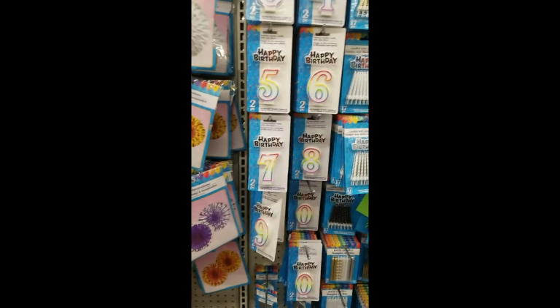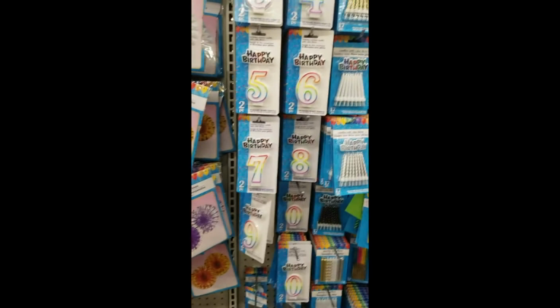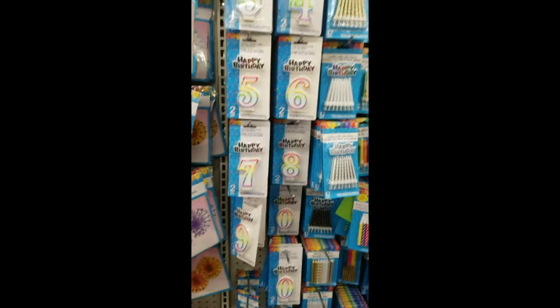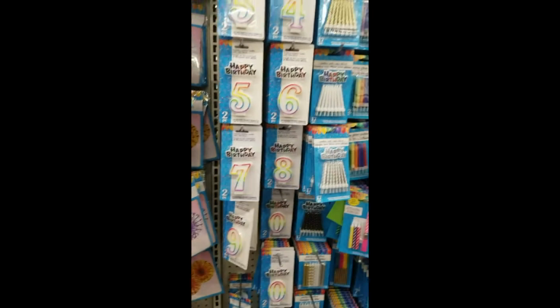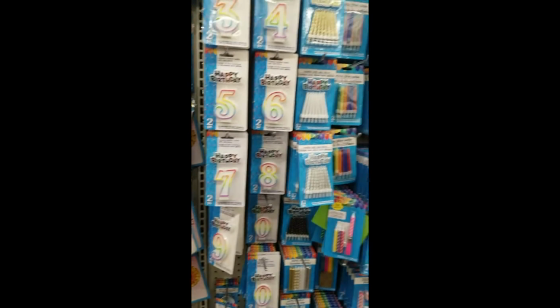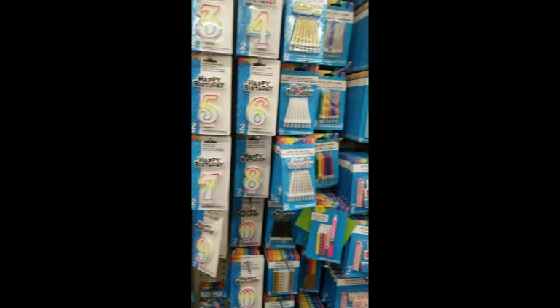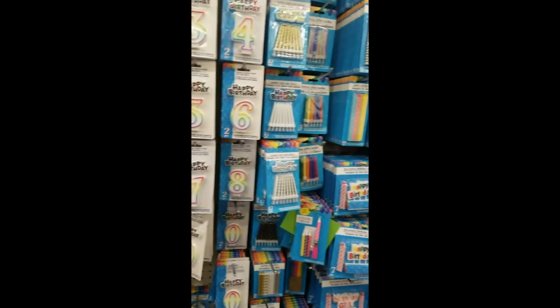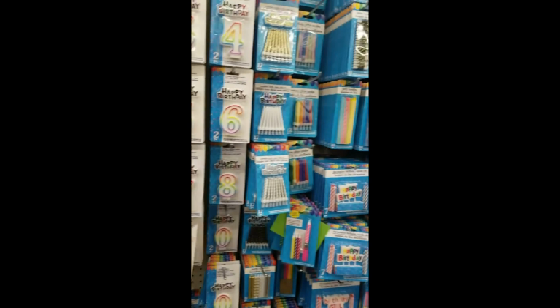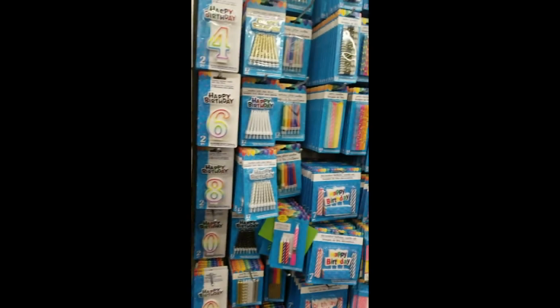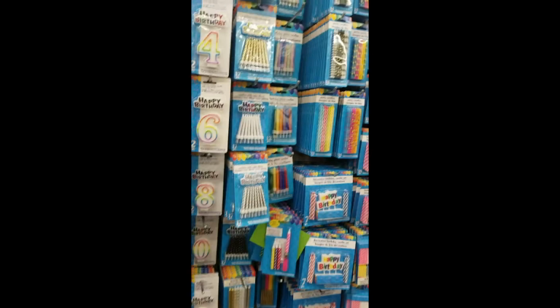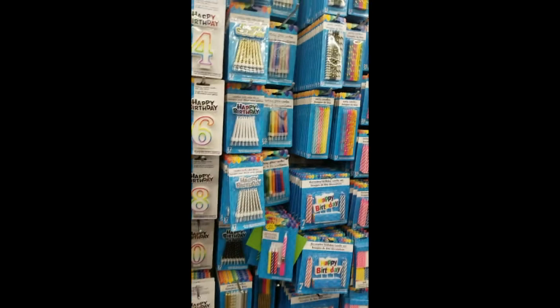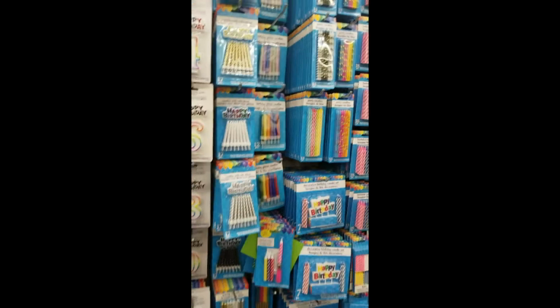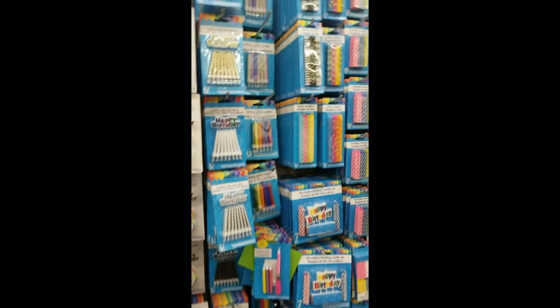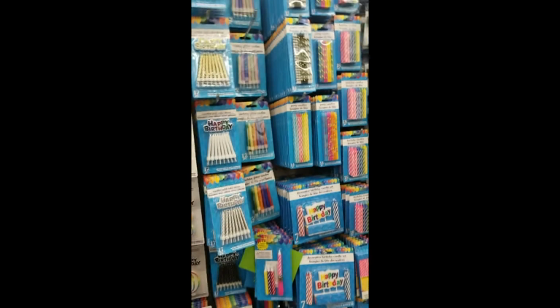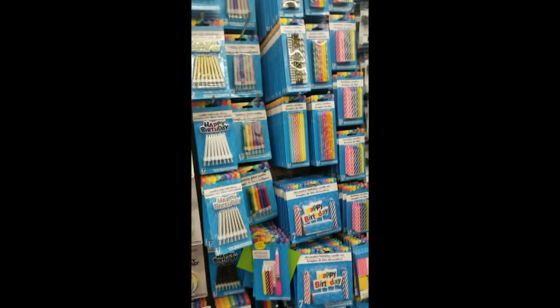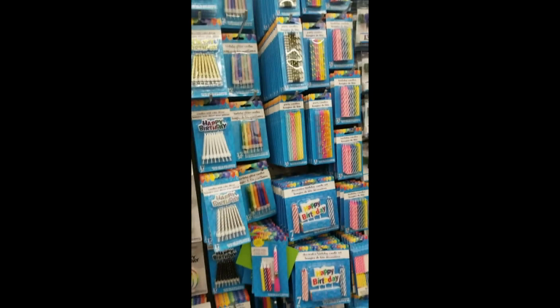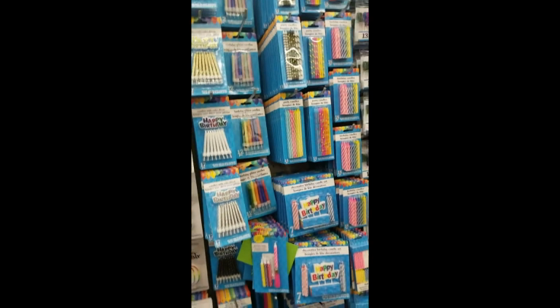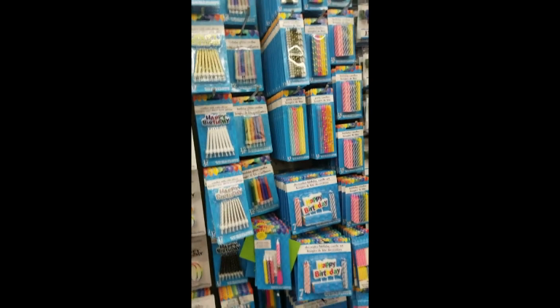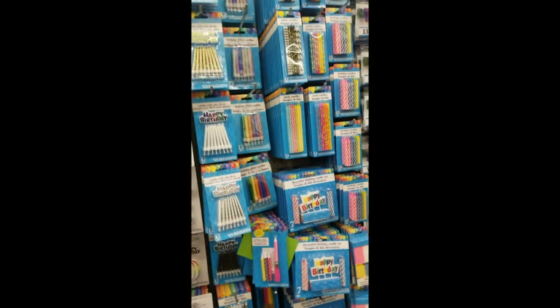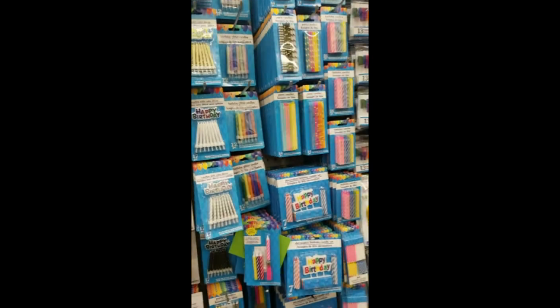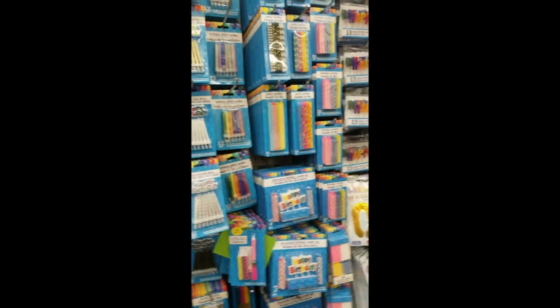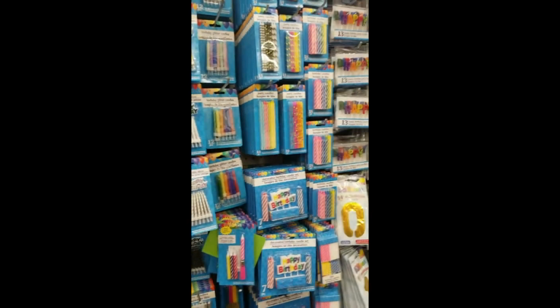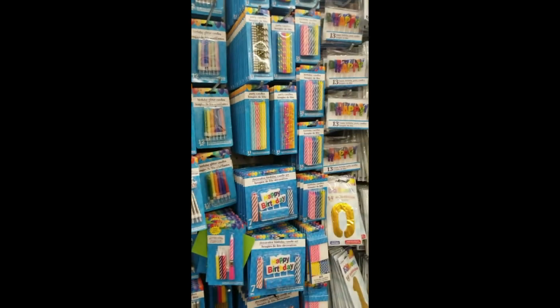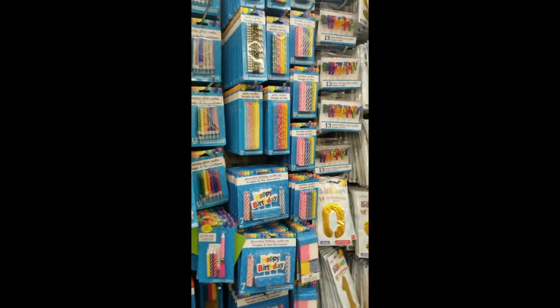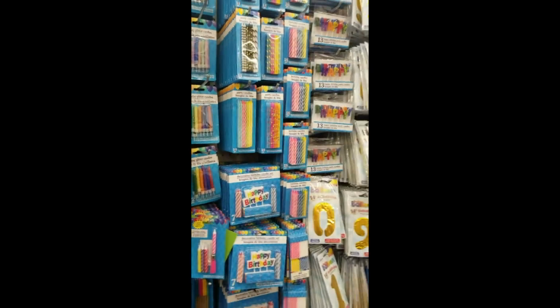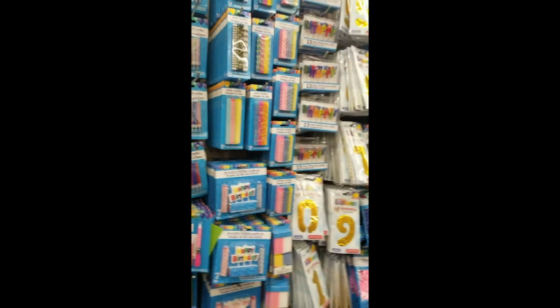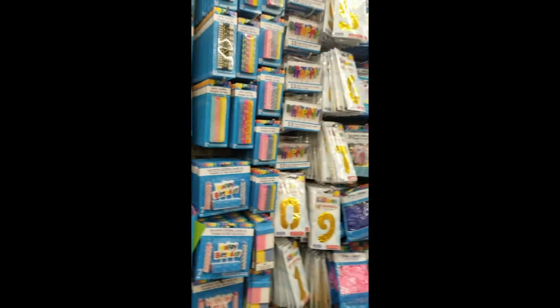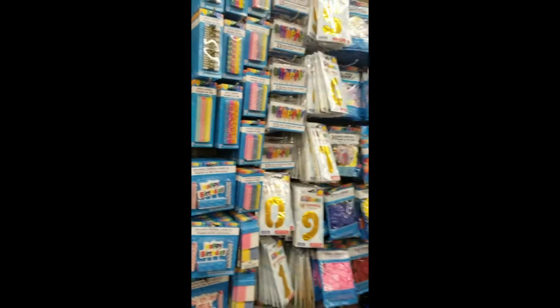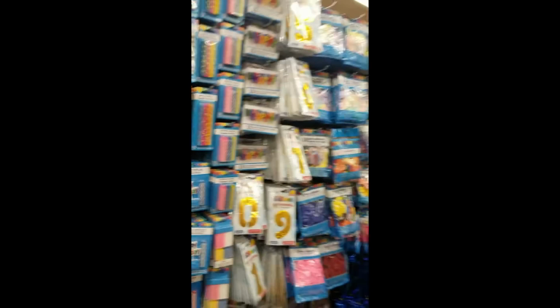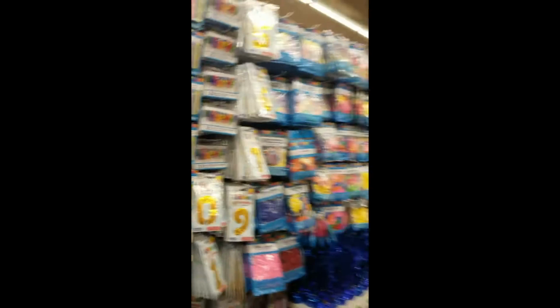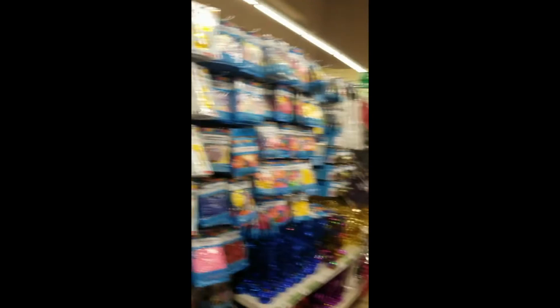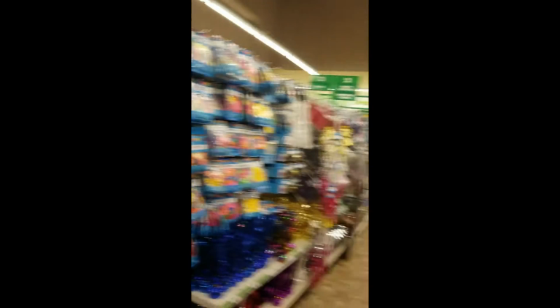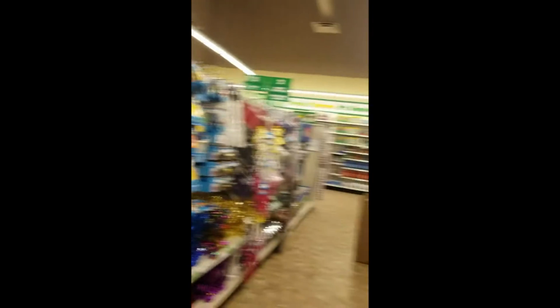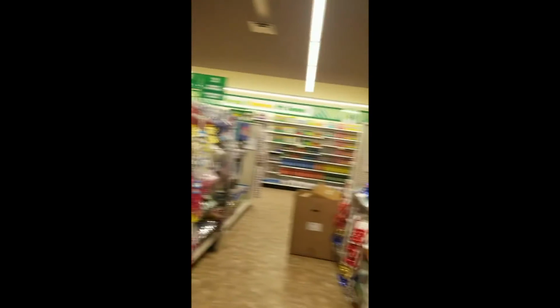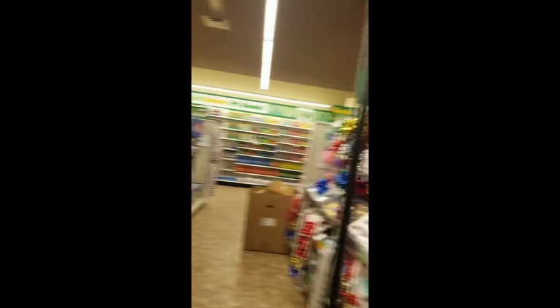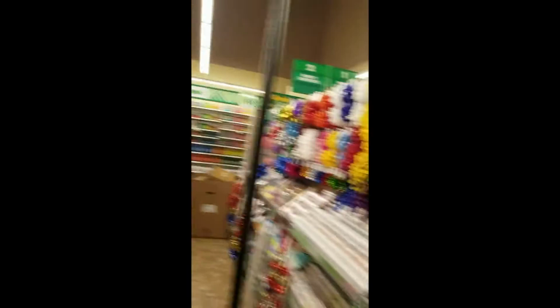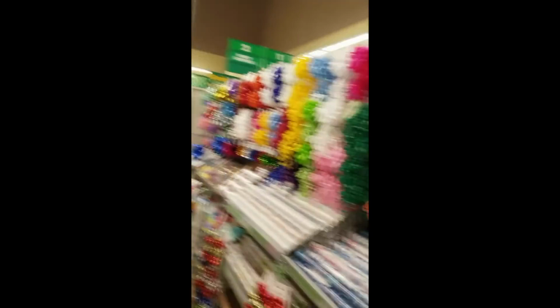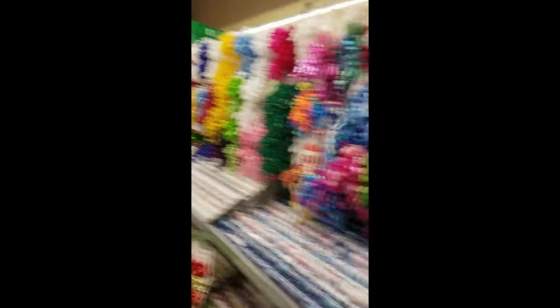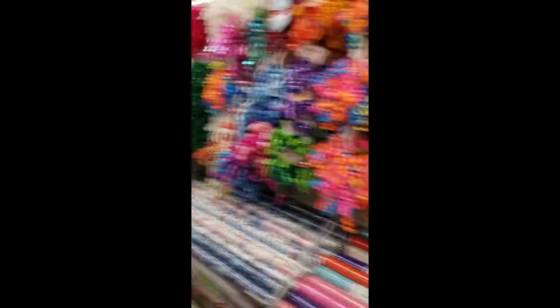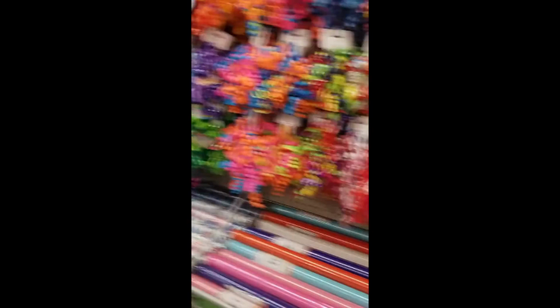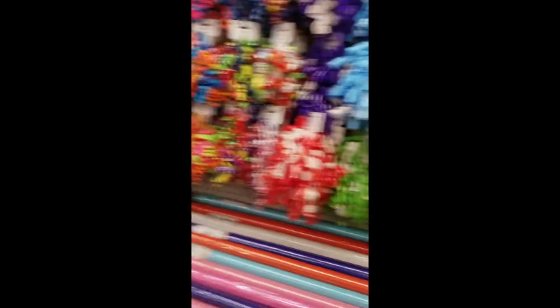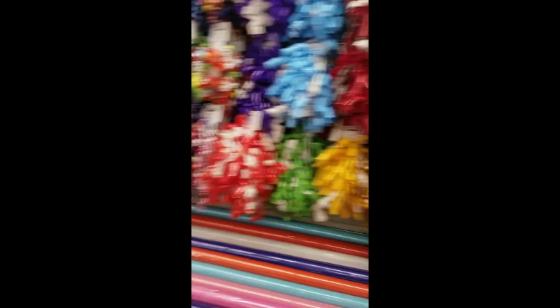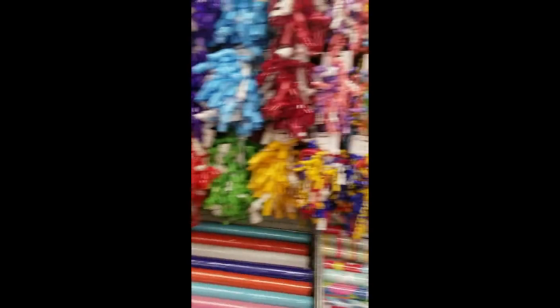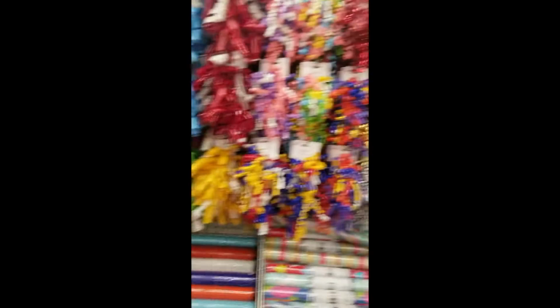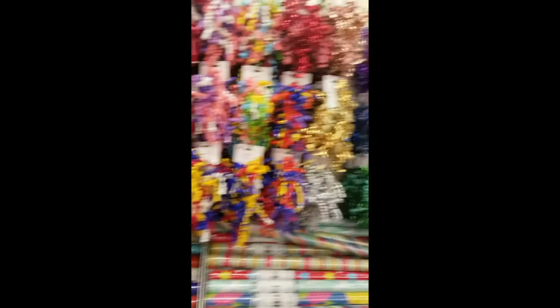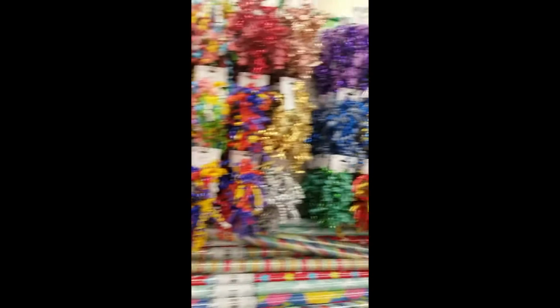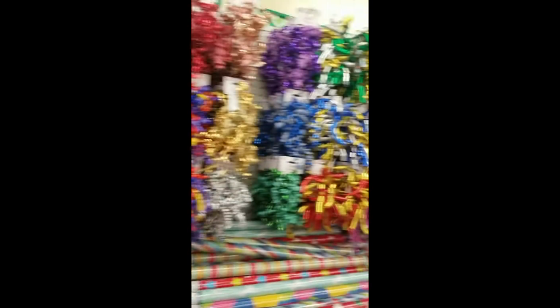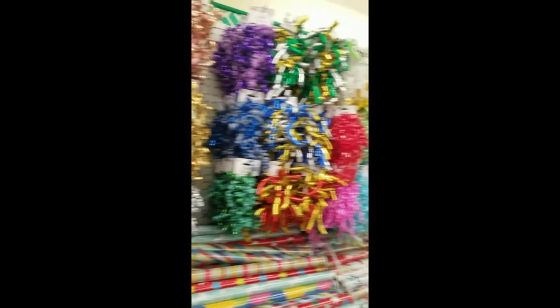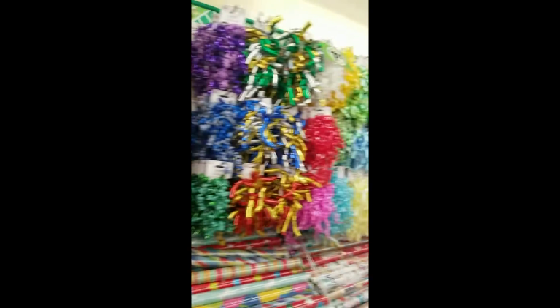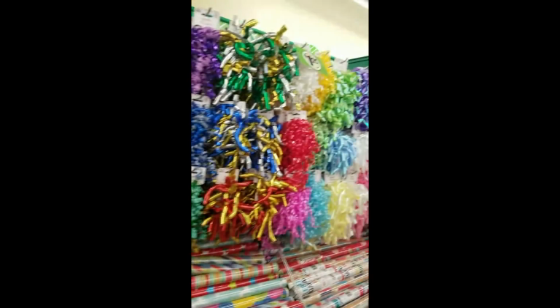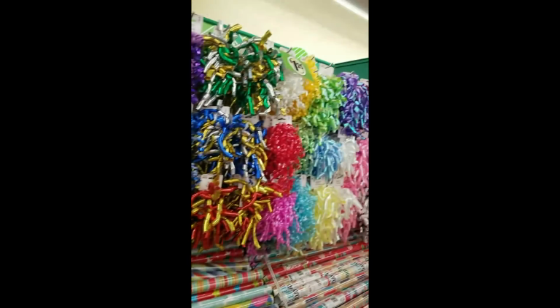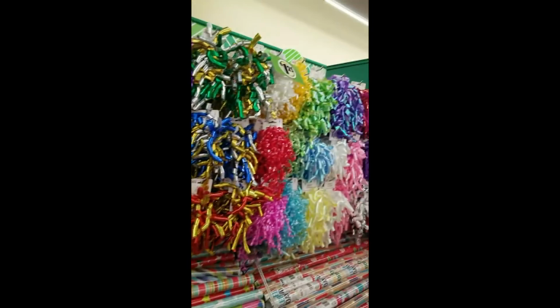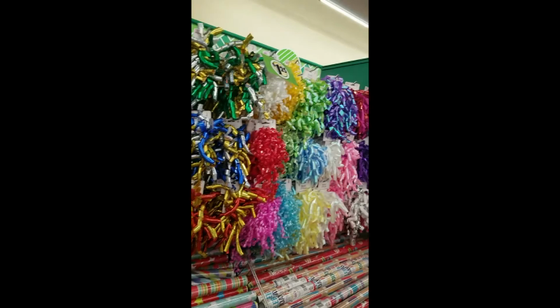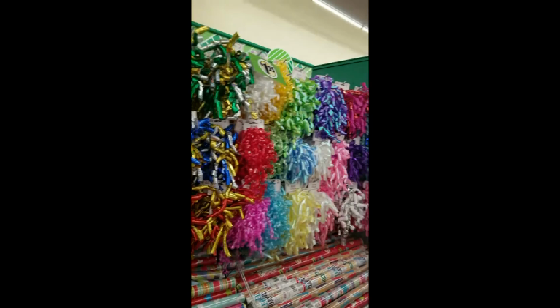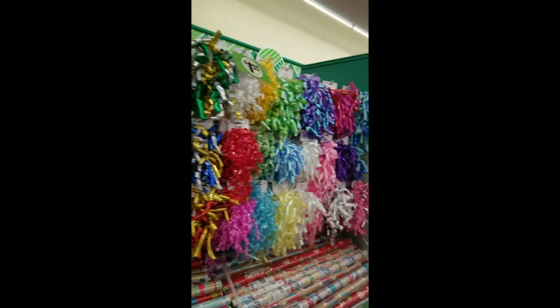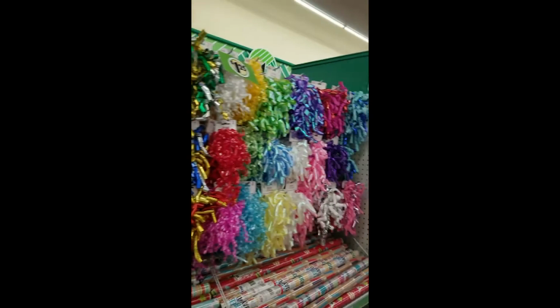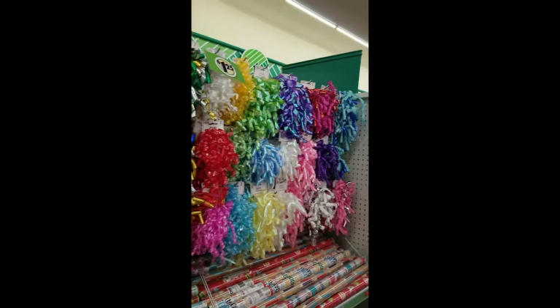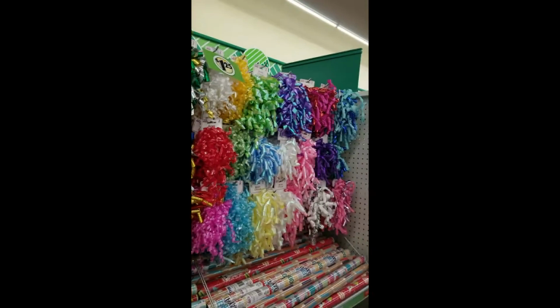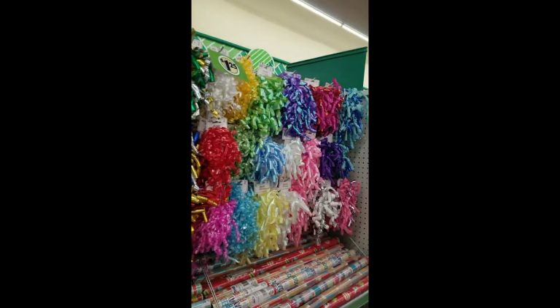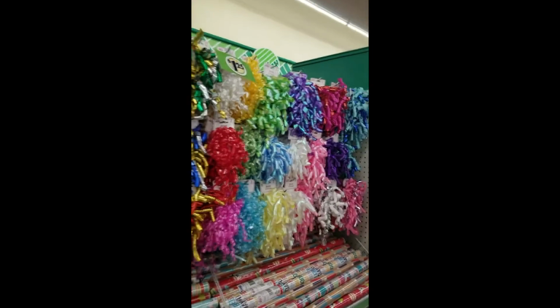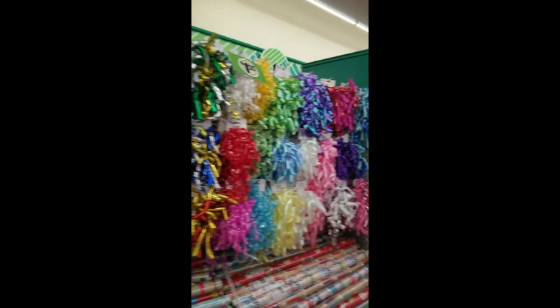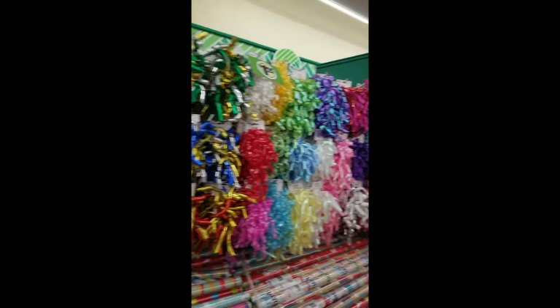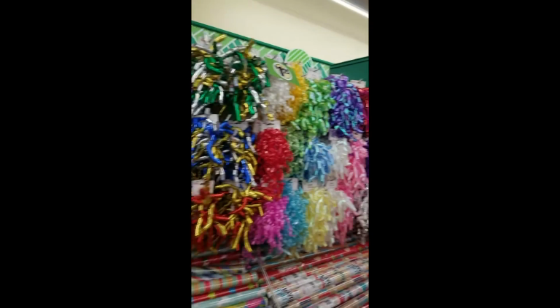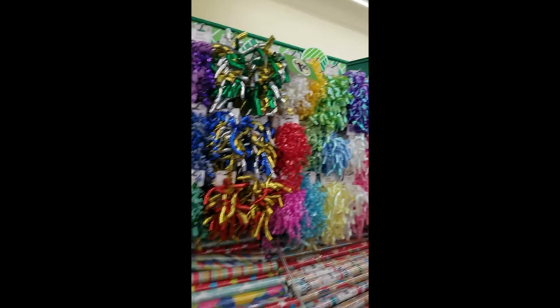There's a really good candle section too. And all your bows.